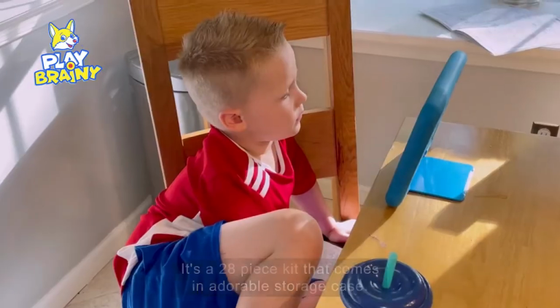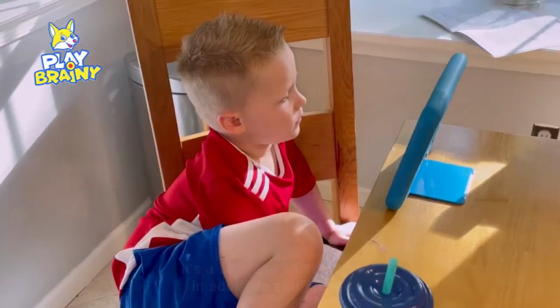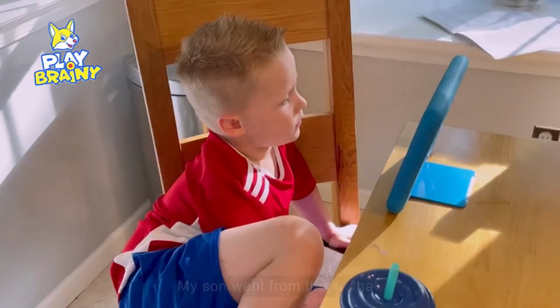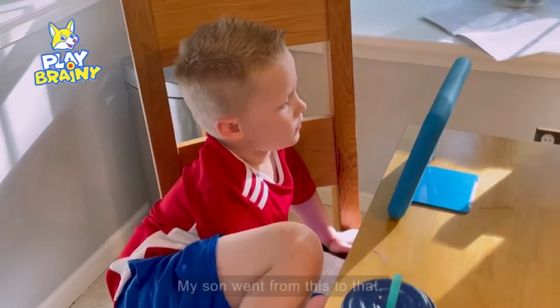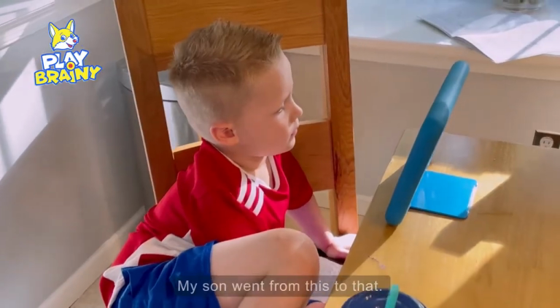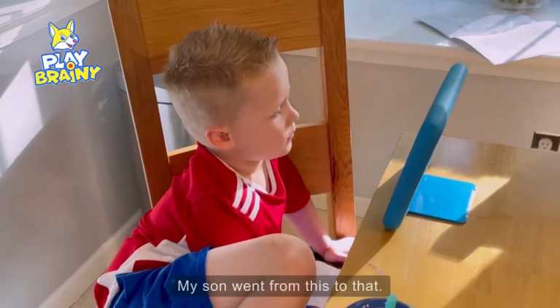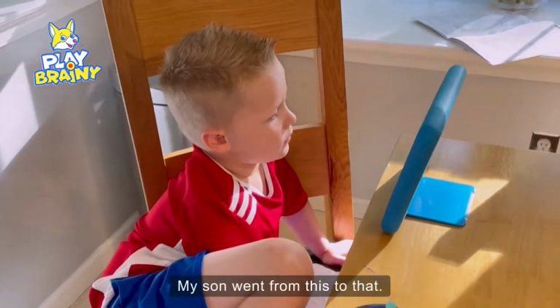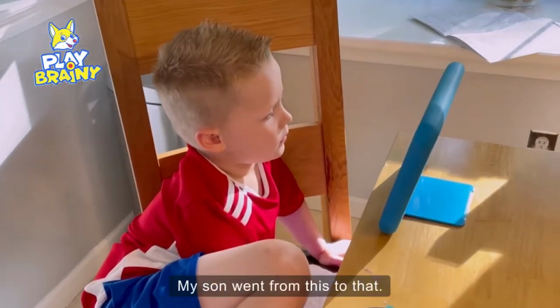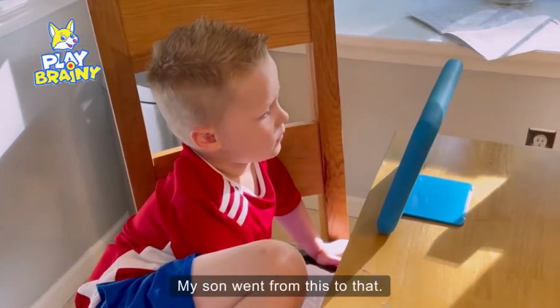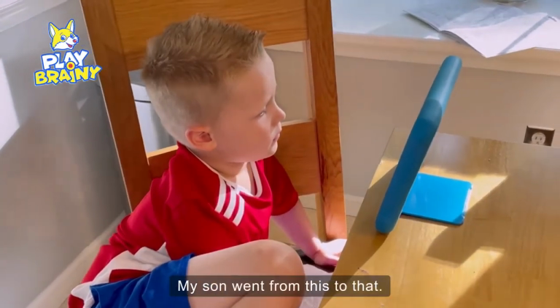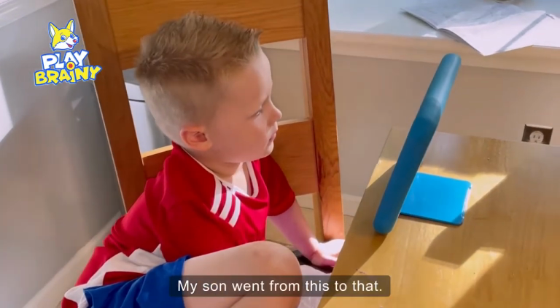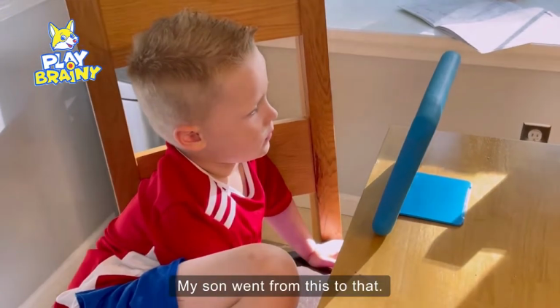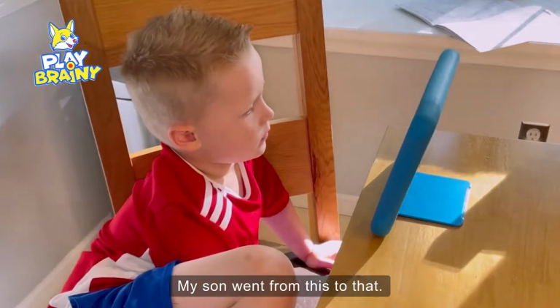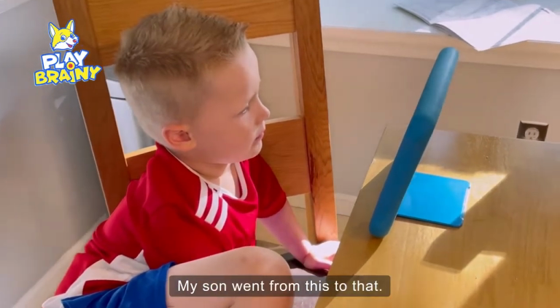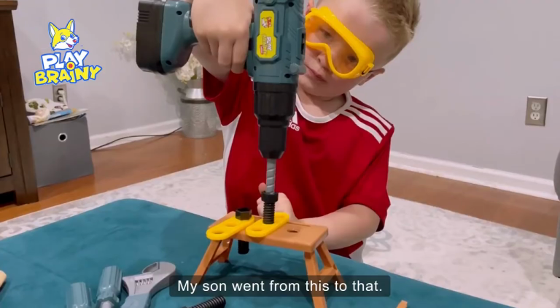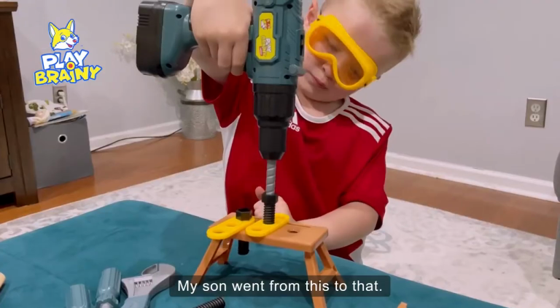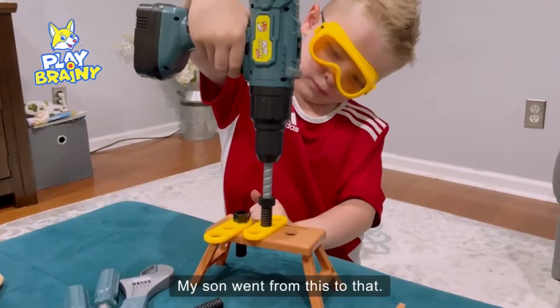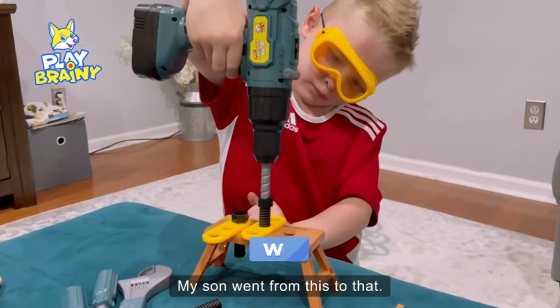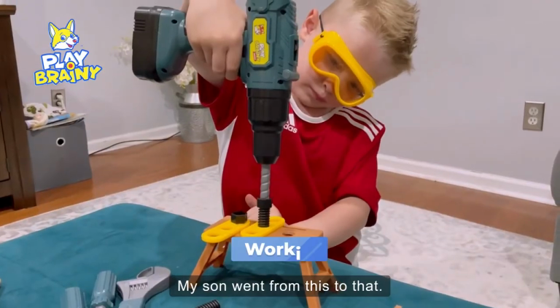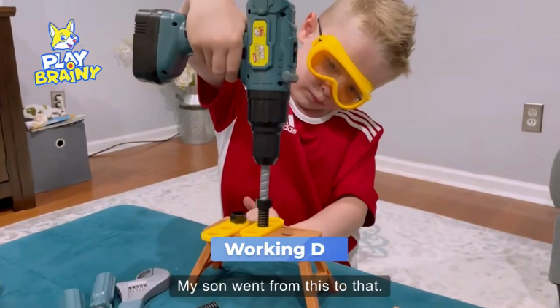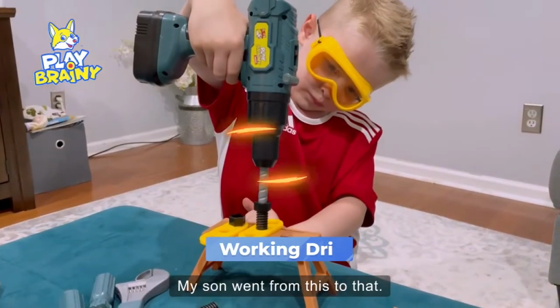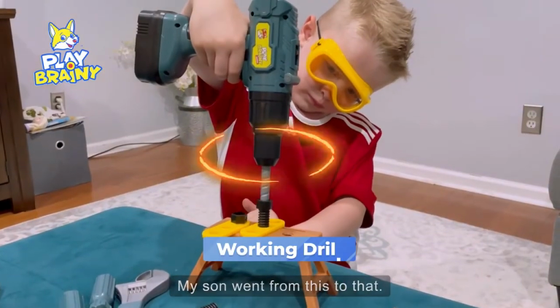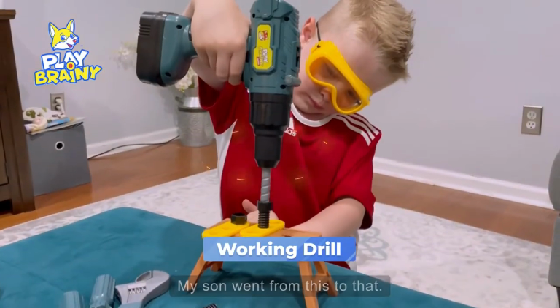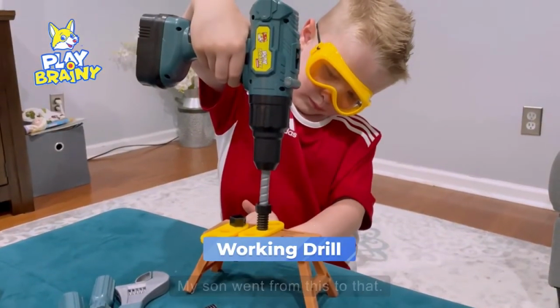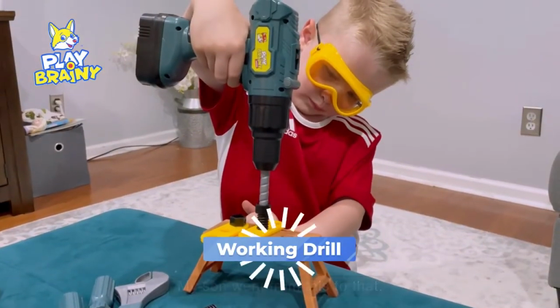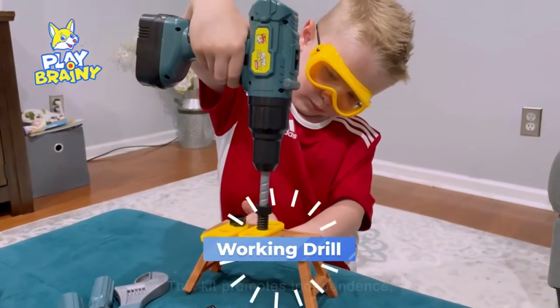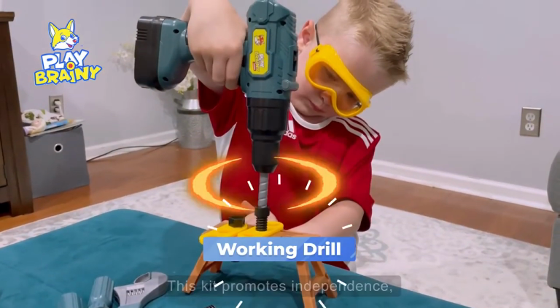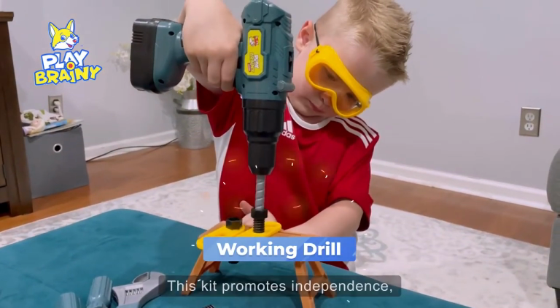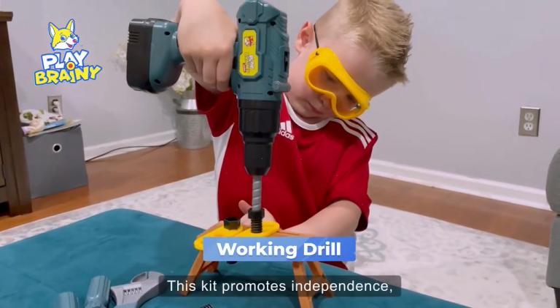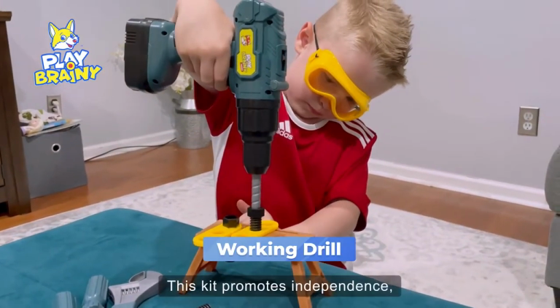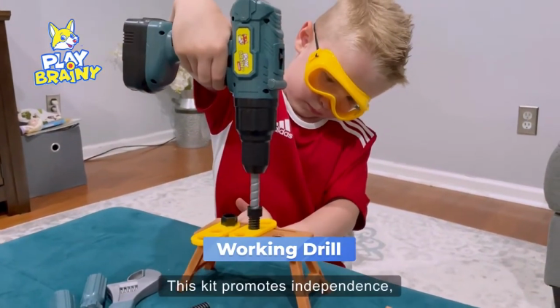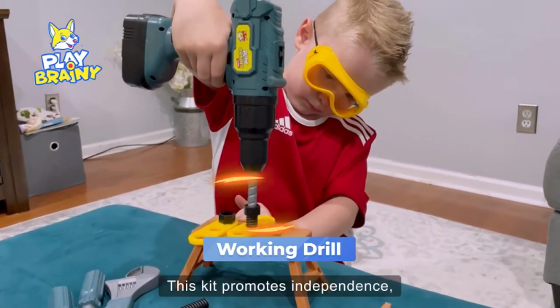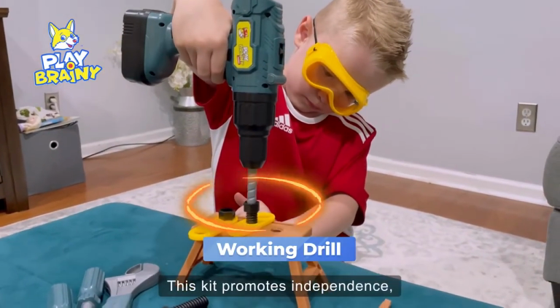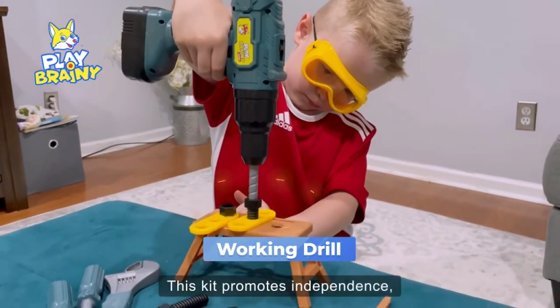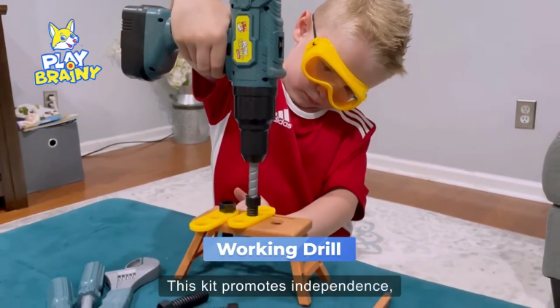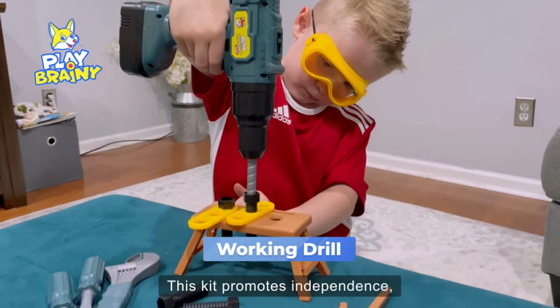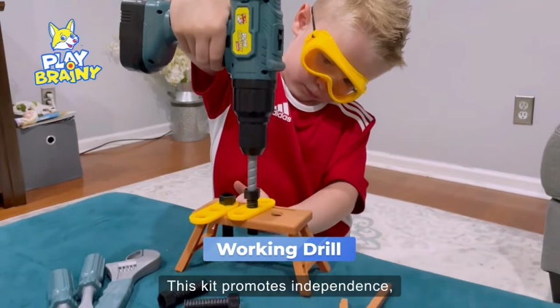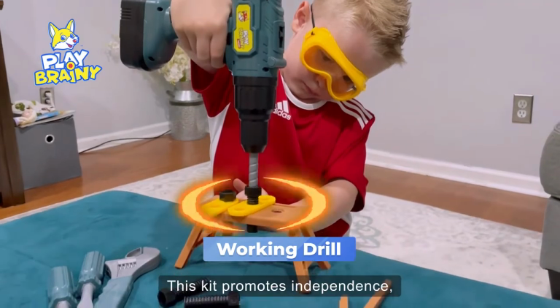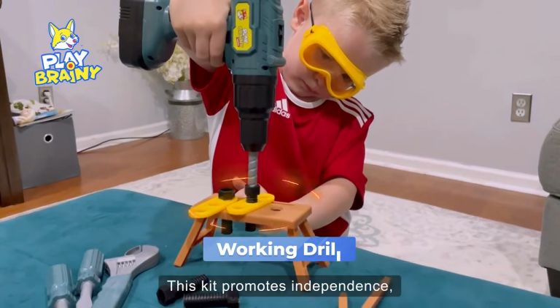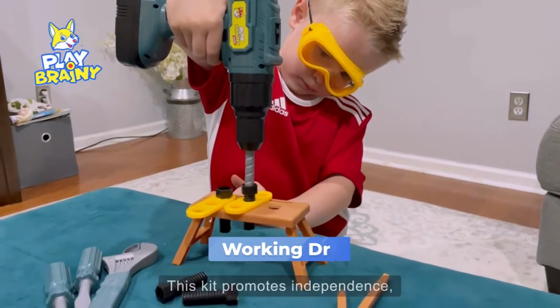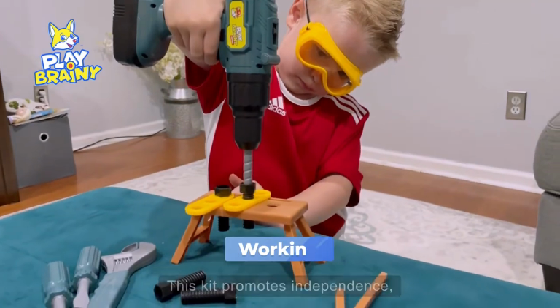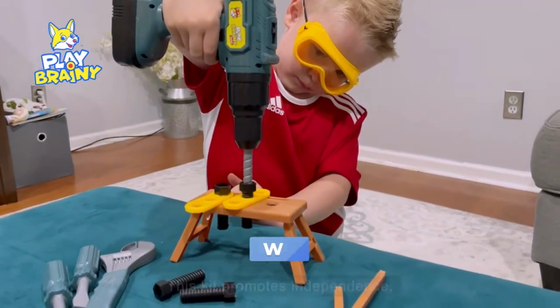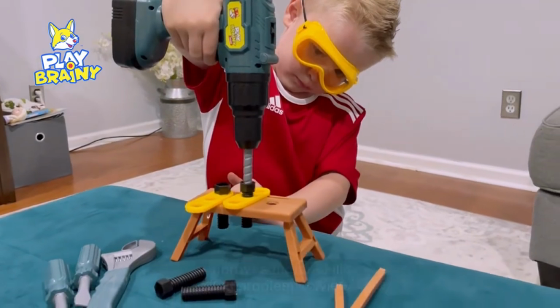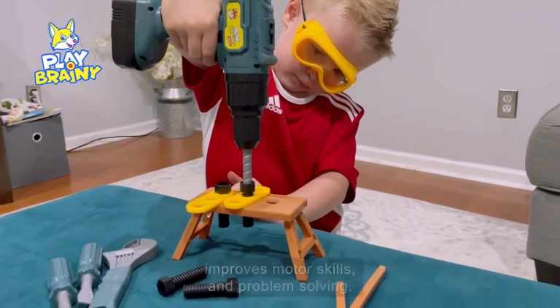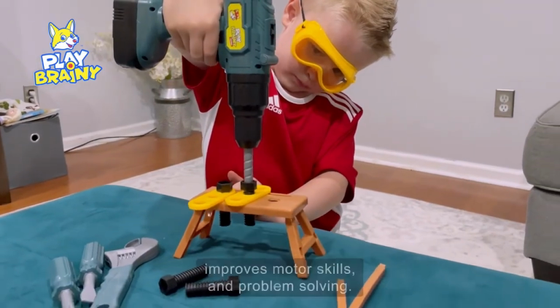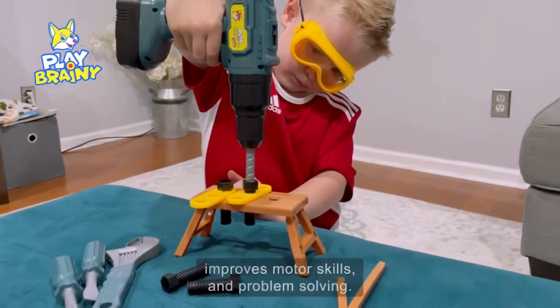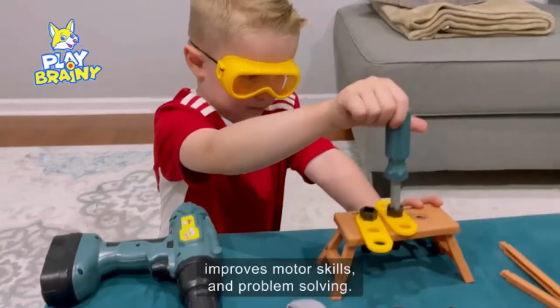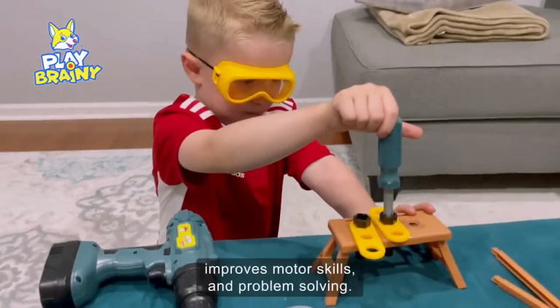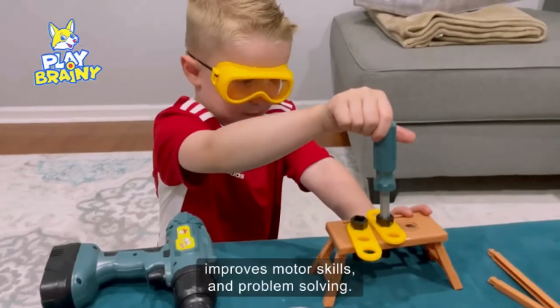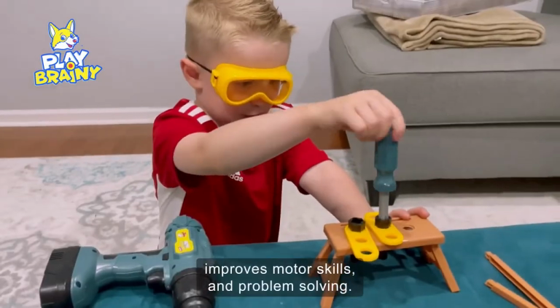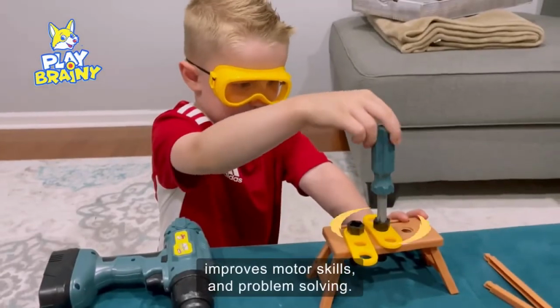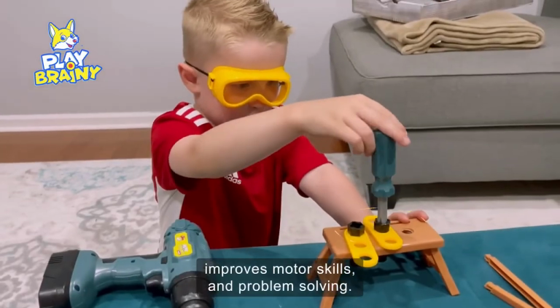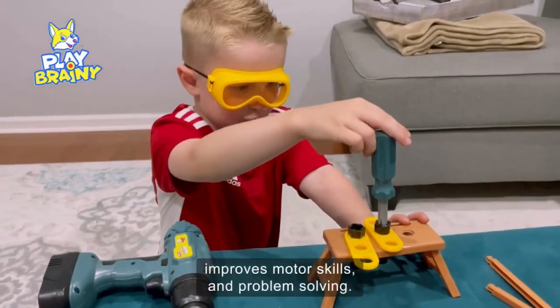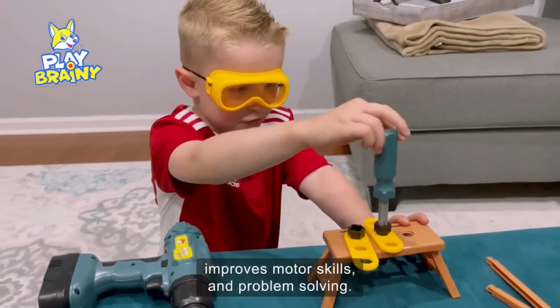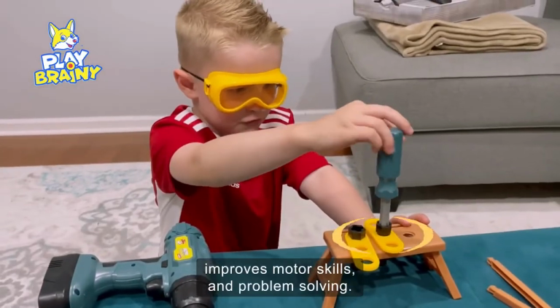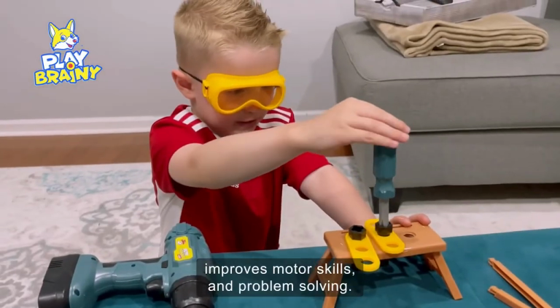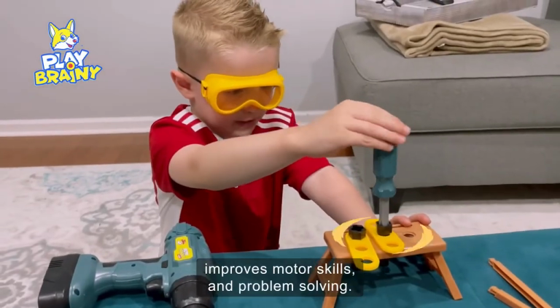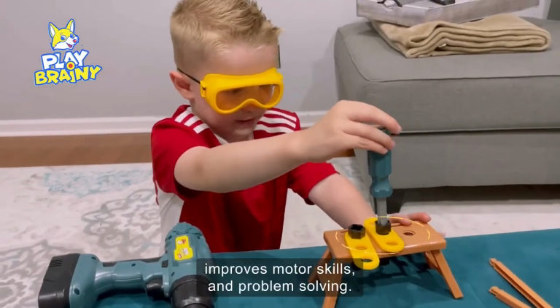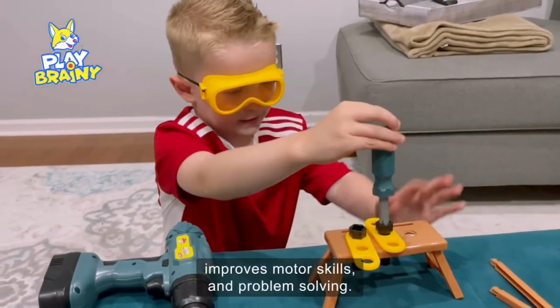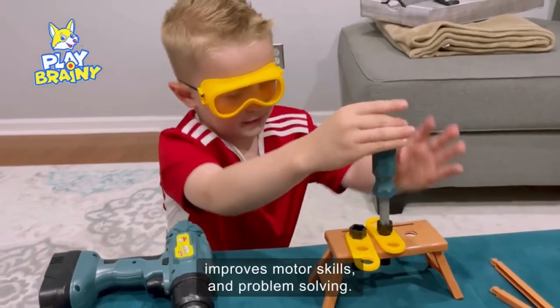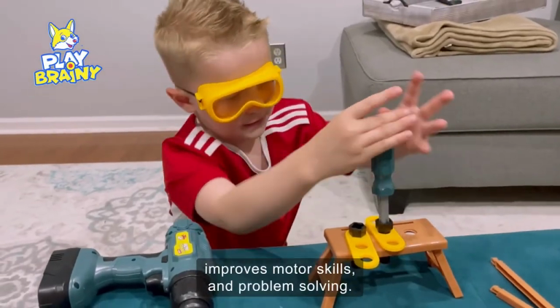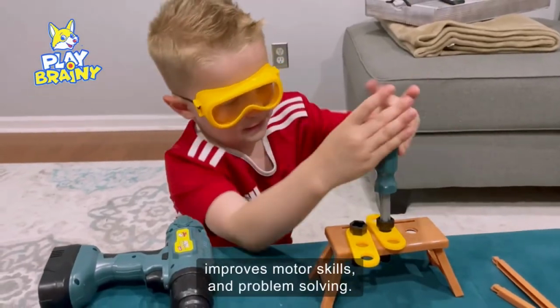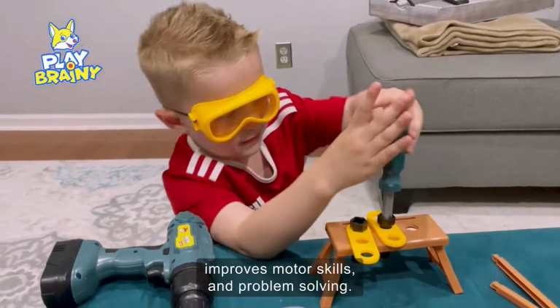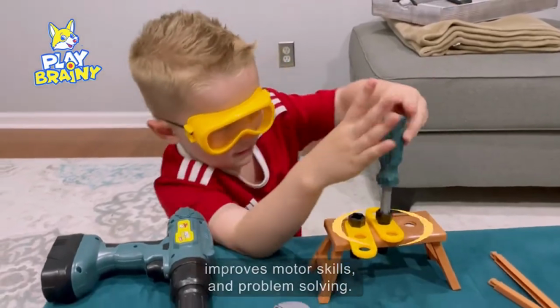My son went from this to that. This kit promotes independence, improves motor skills and problem solving.